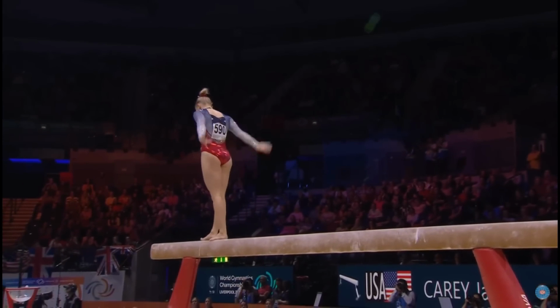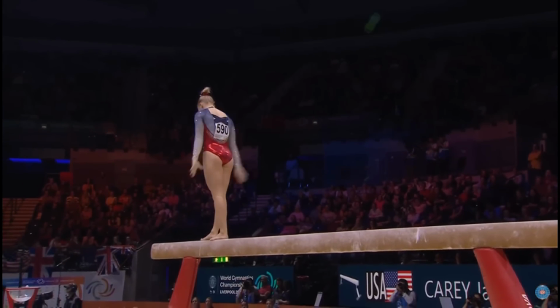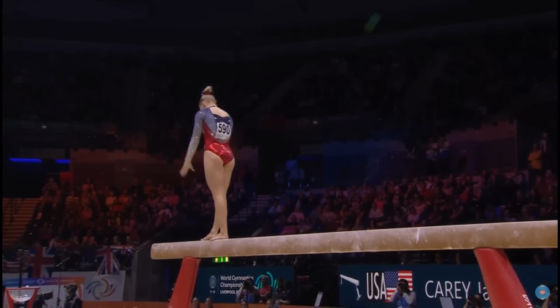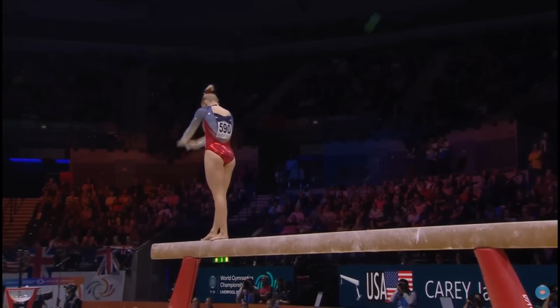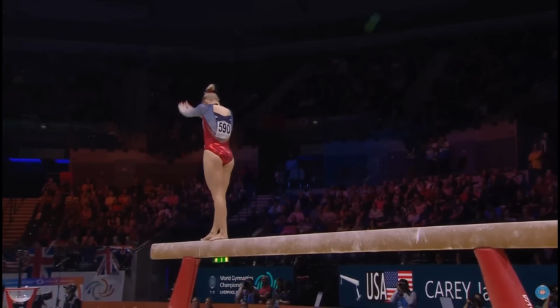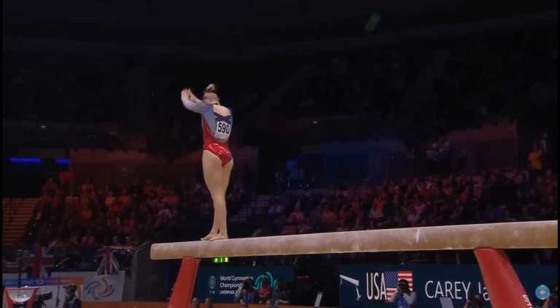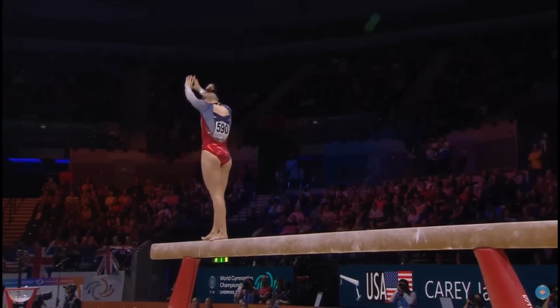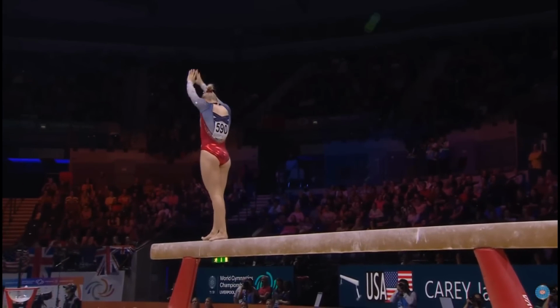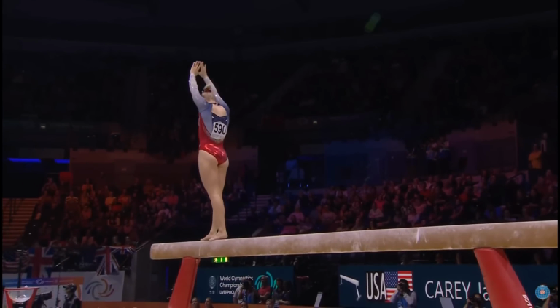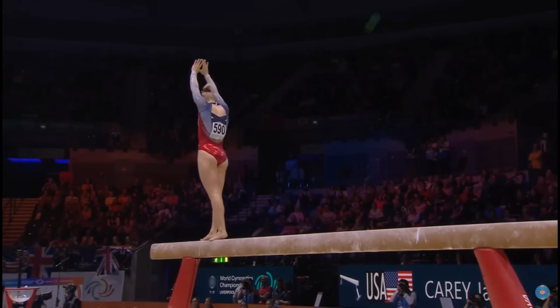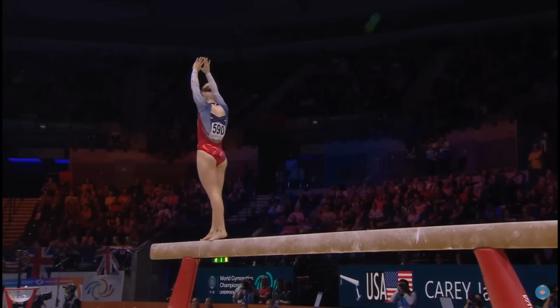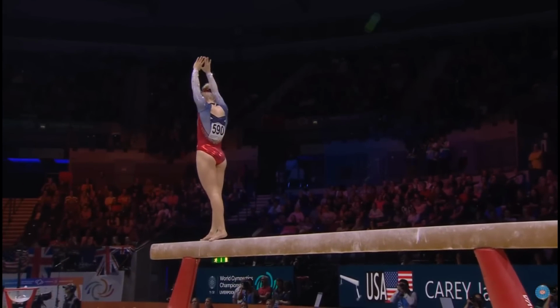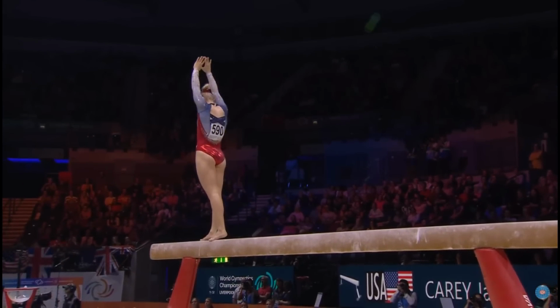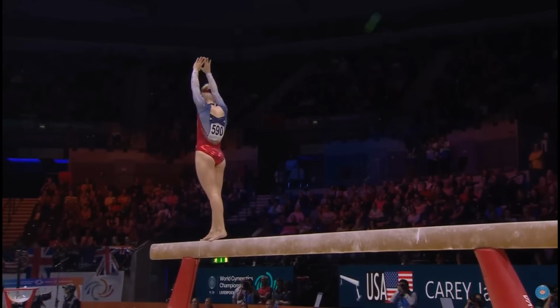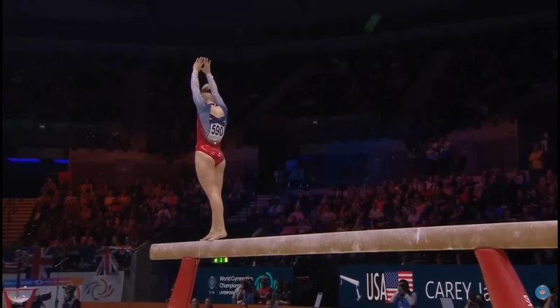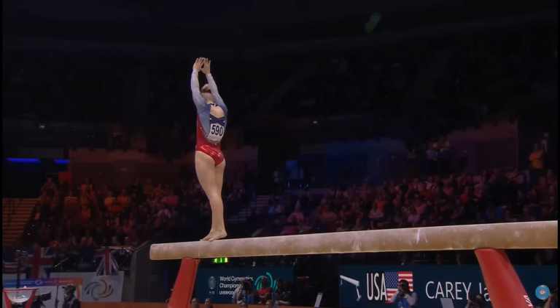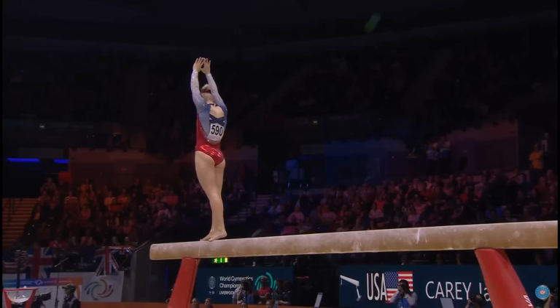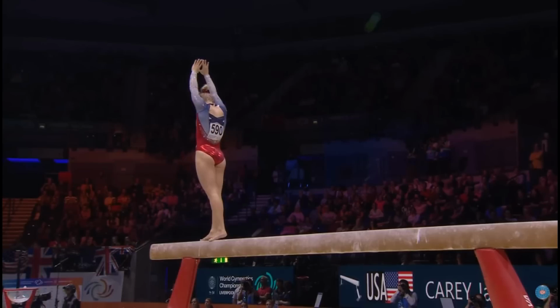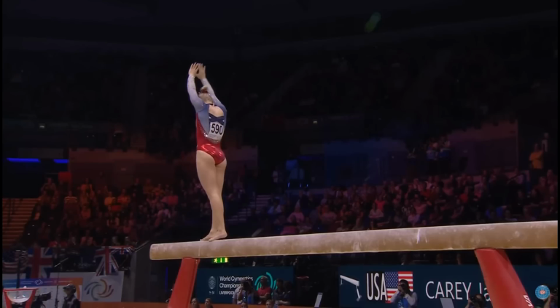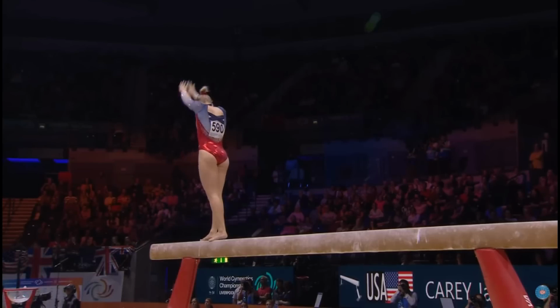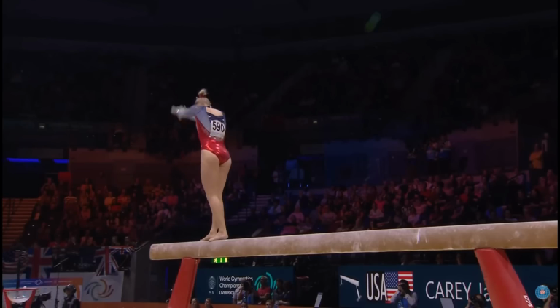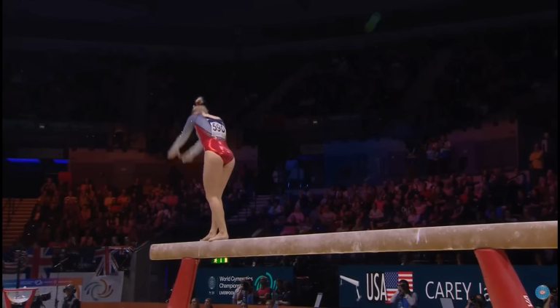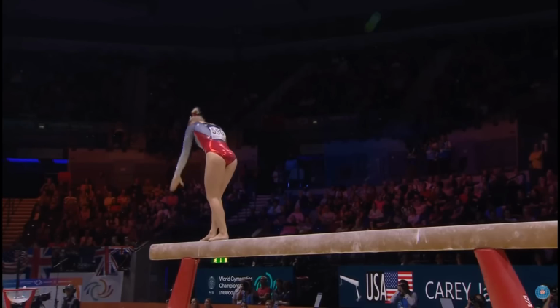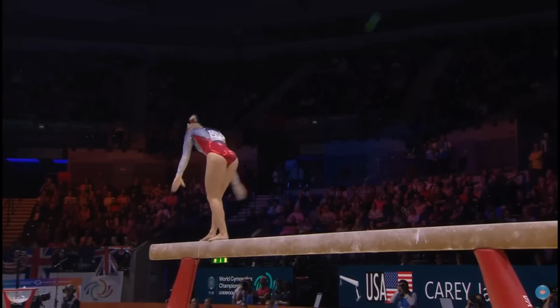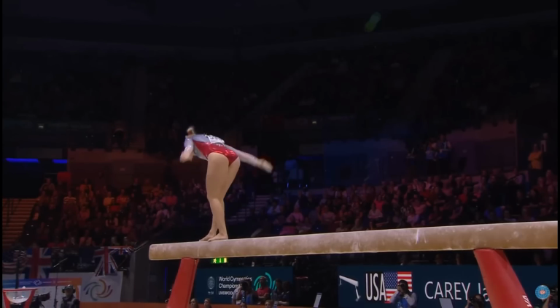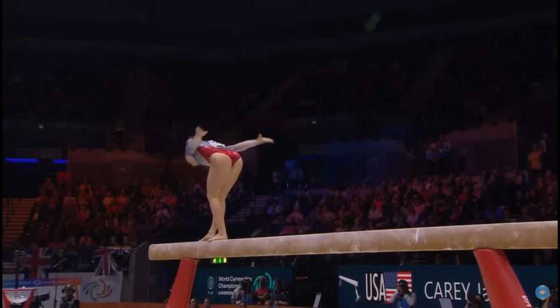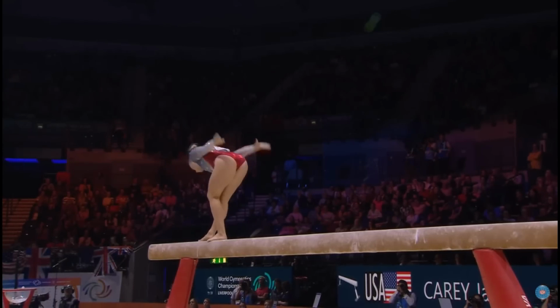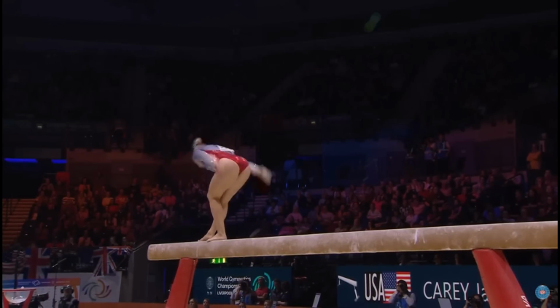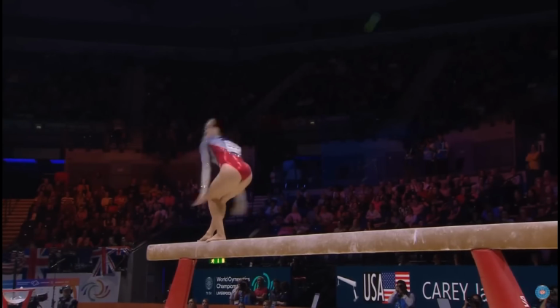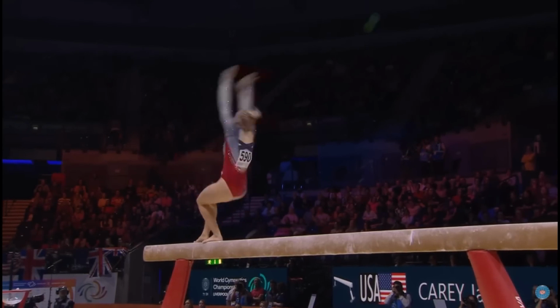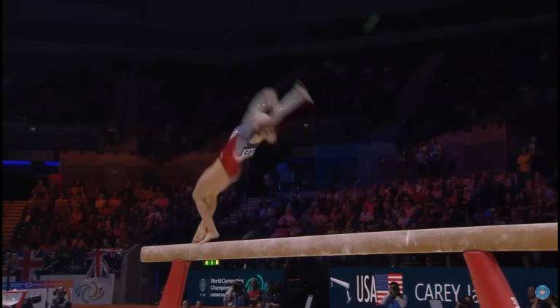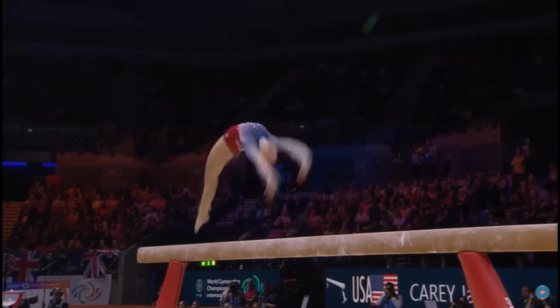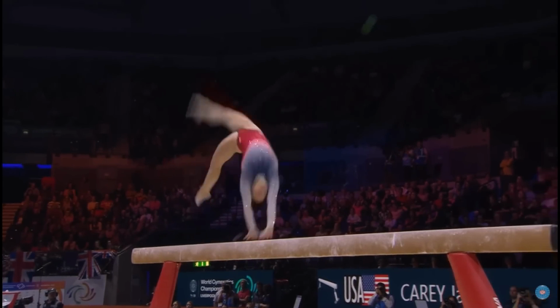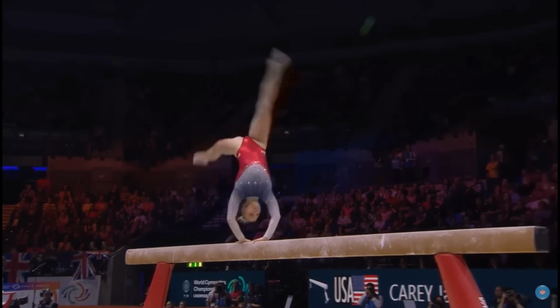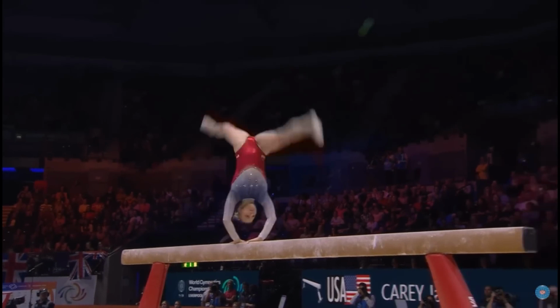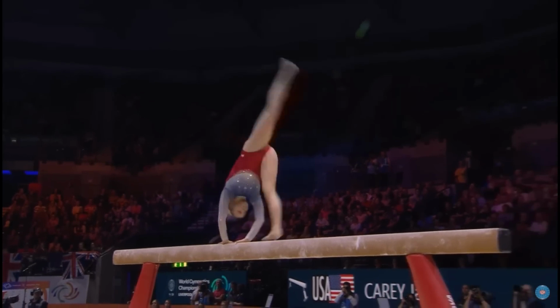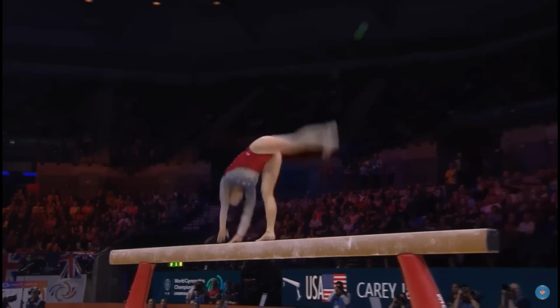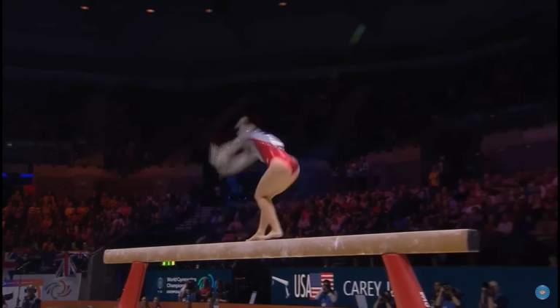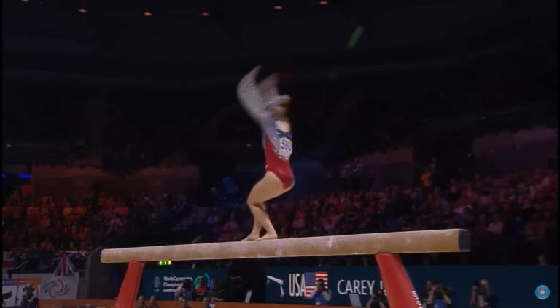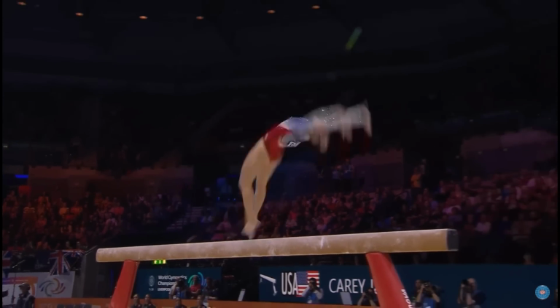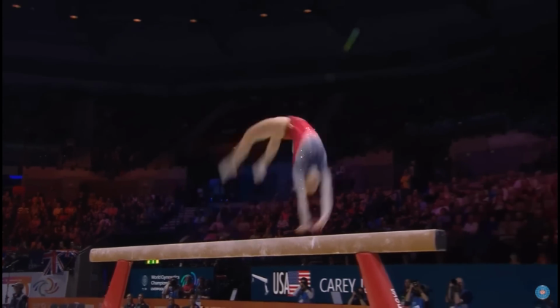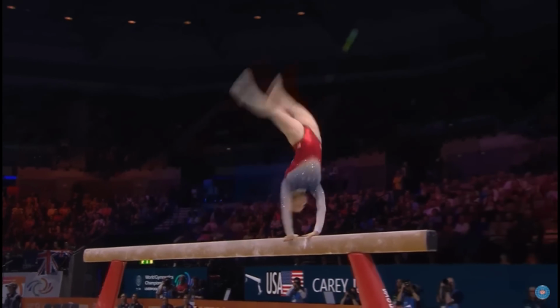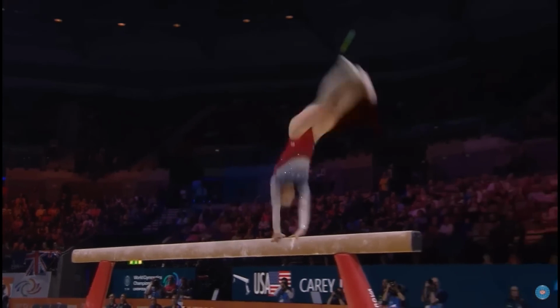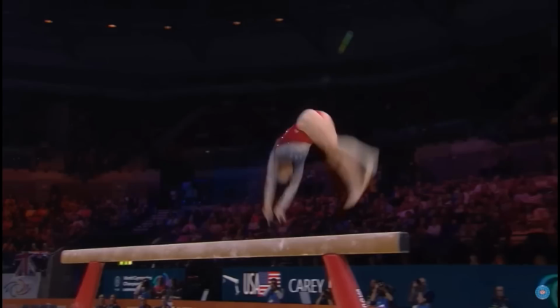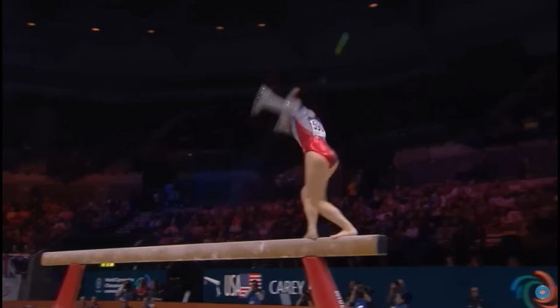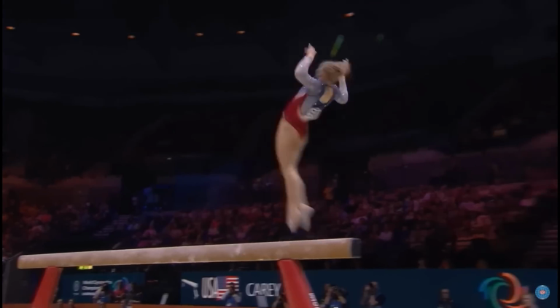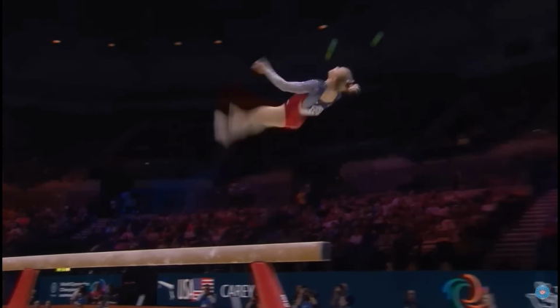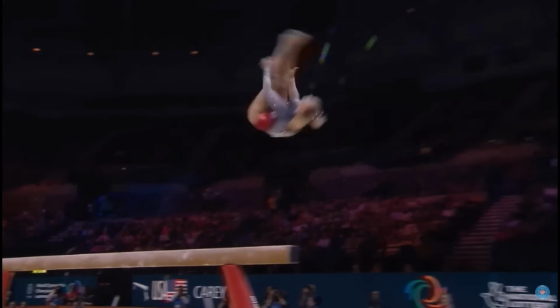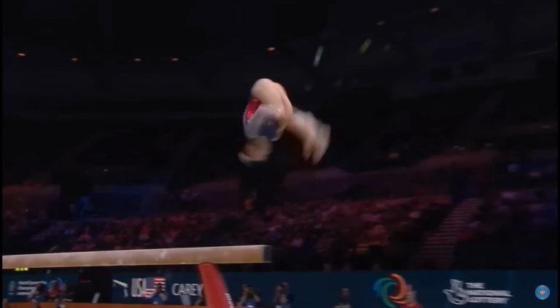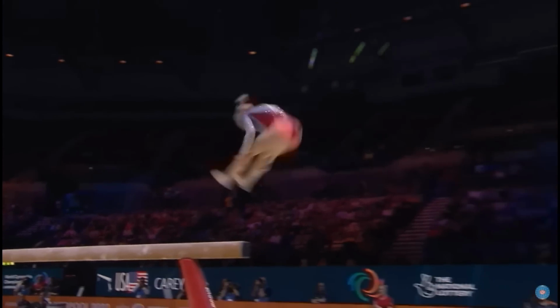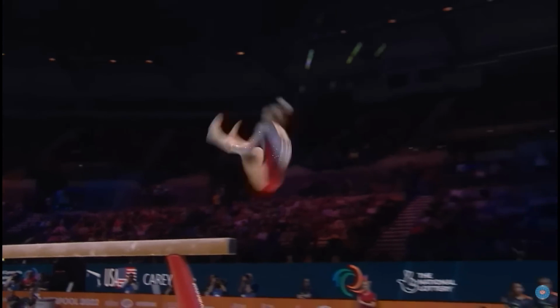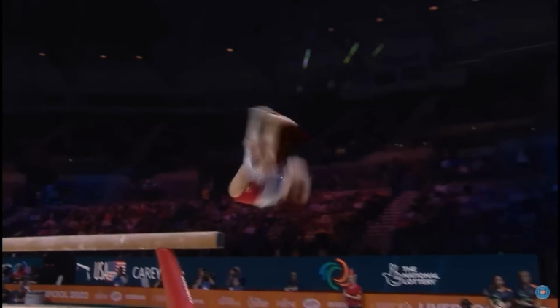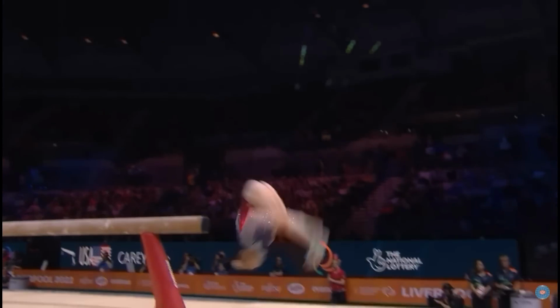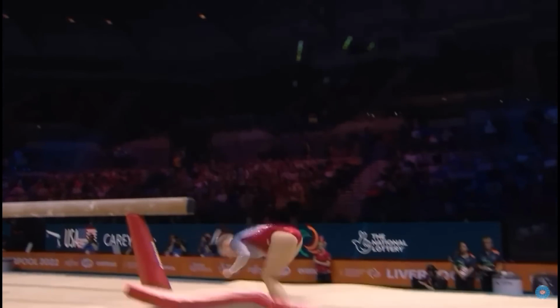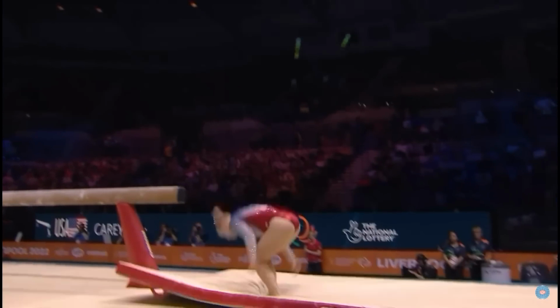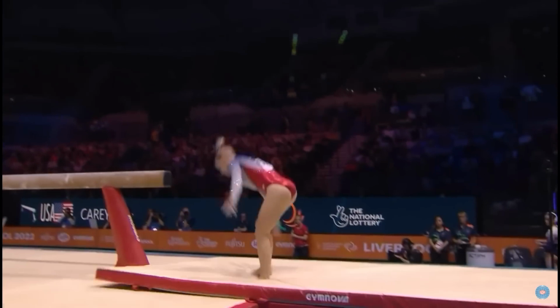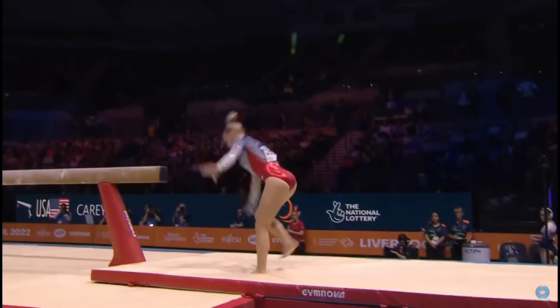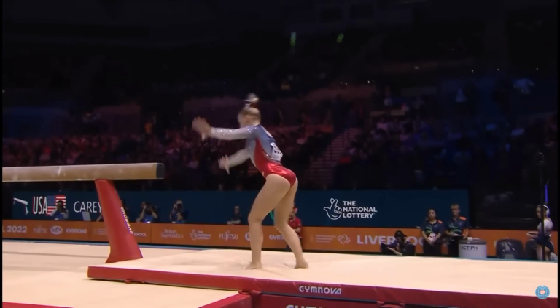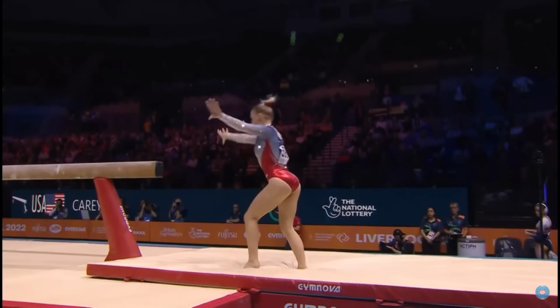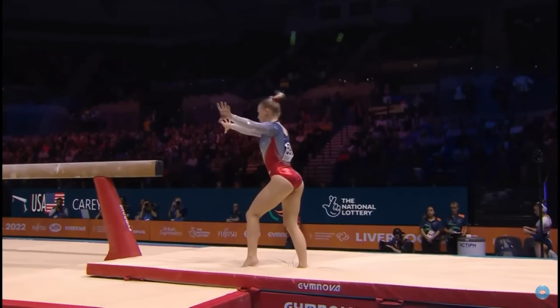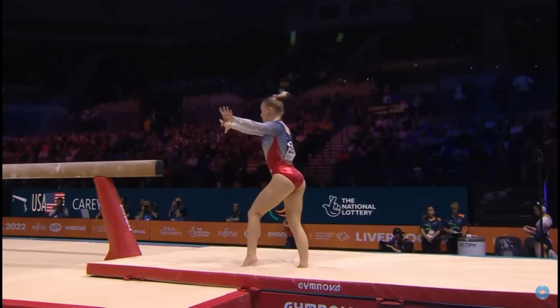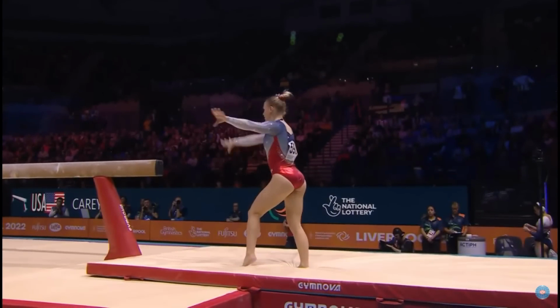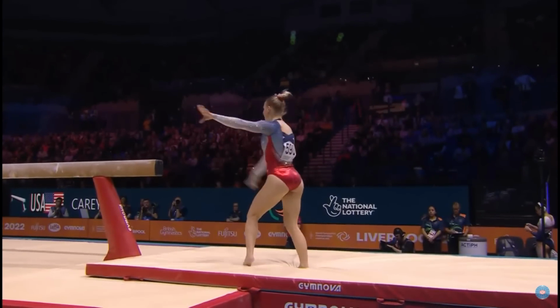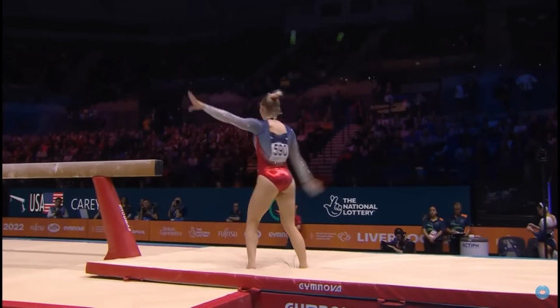There's just the dismount left, and she tends to make this look easy as well. Back handspring, back handspring, double-pike.